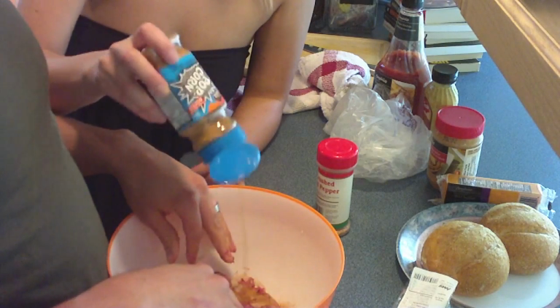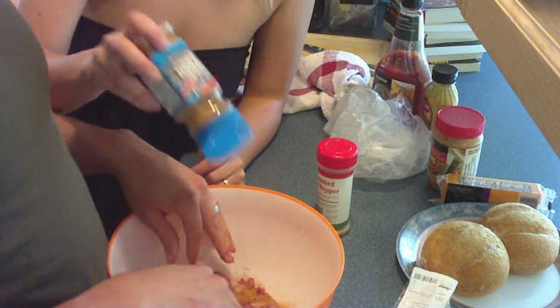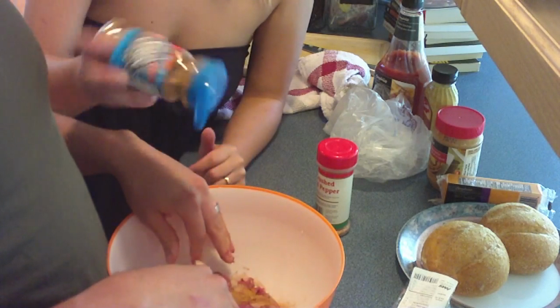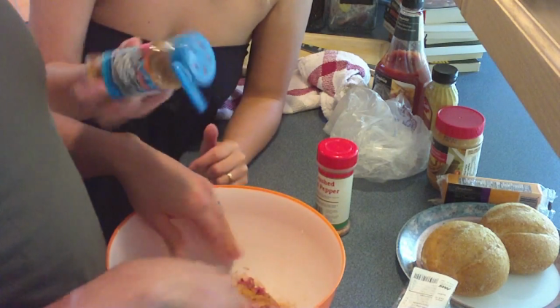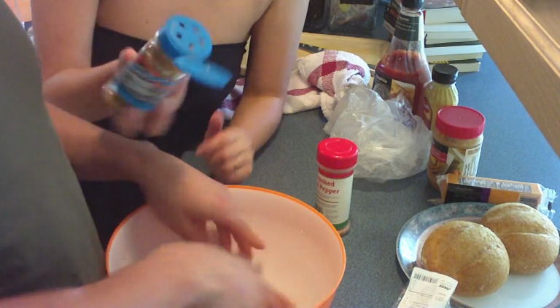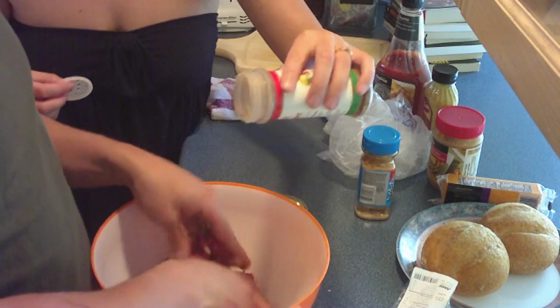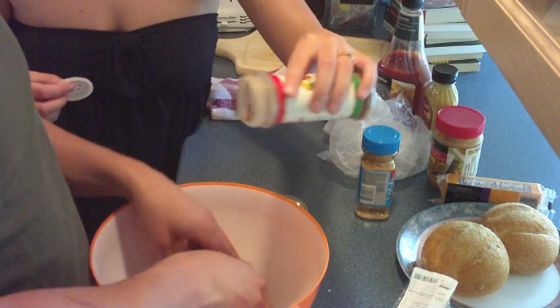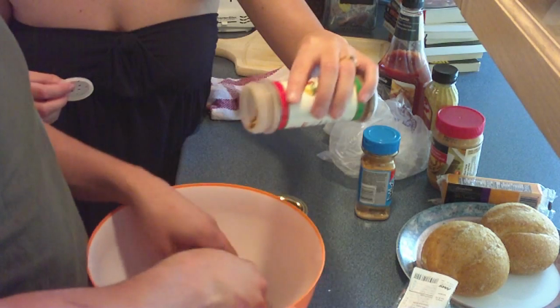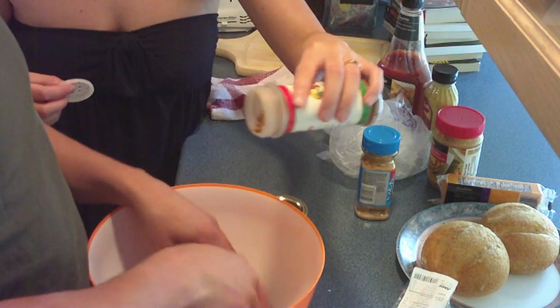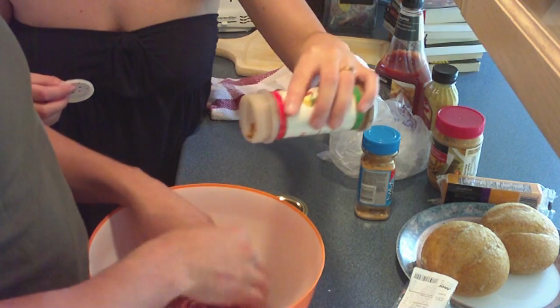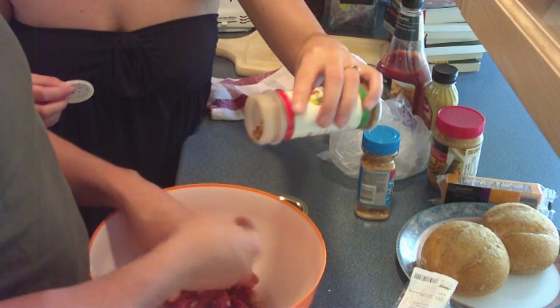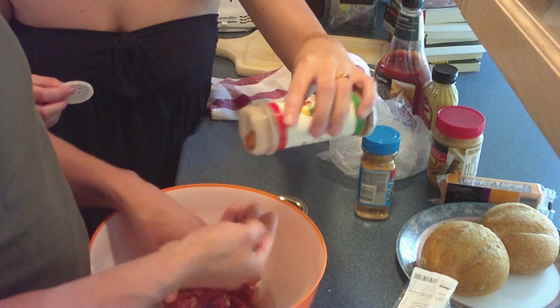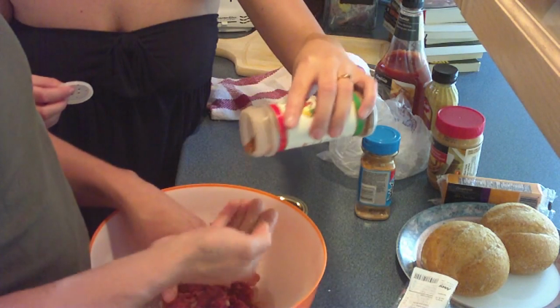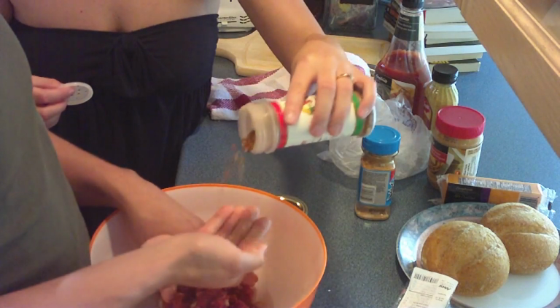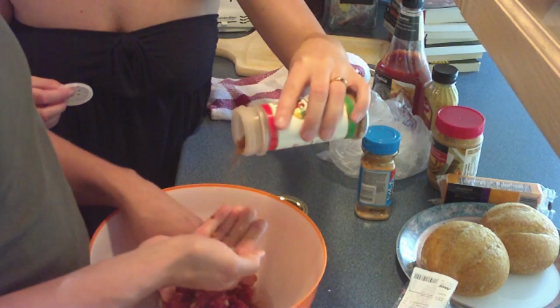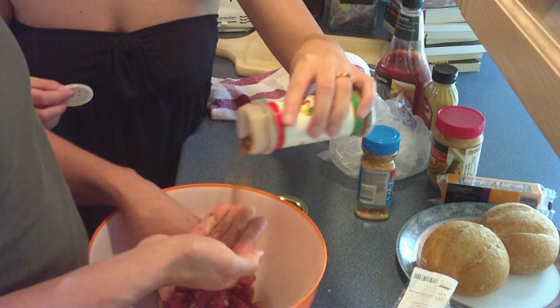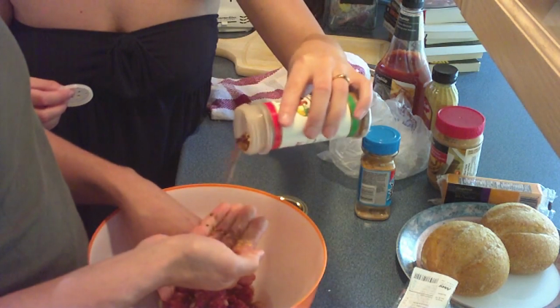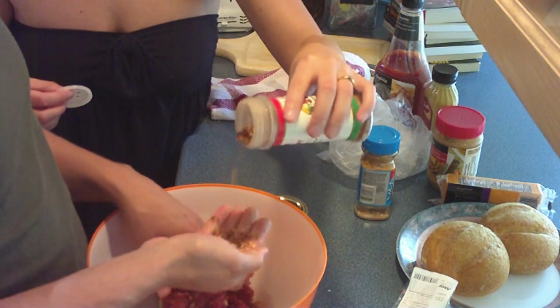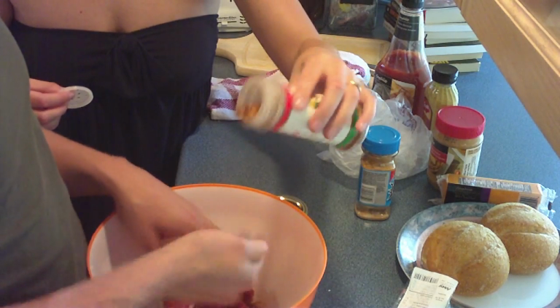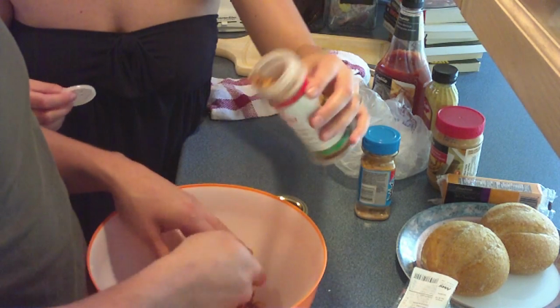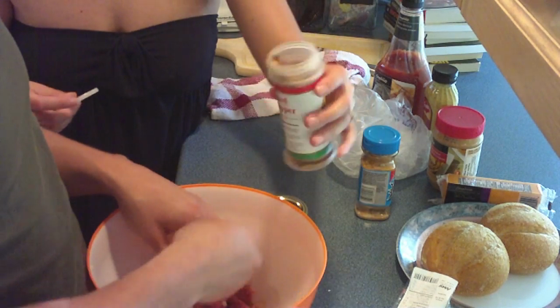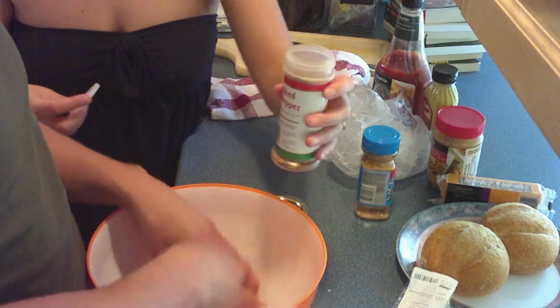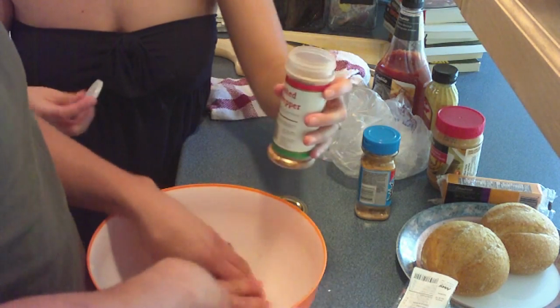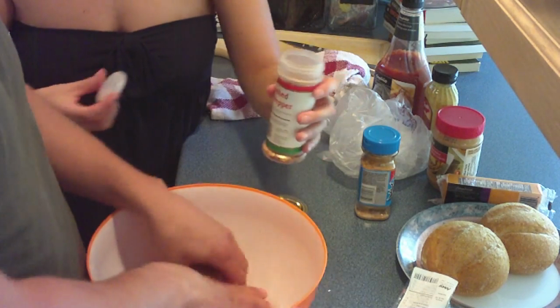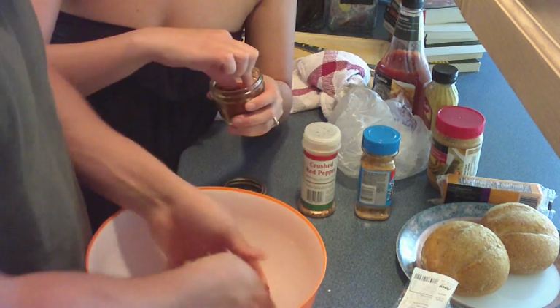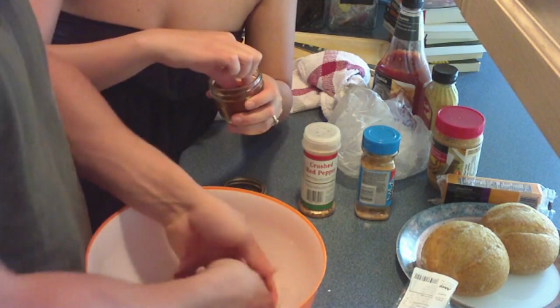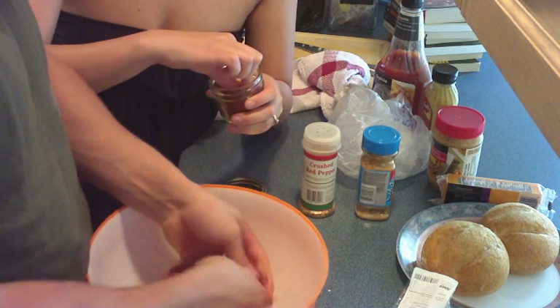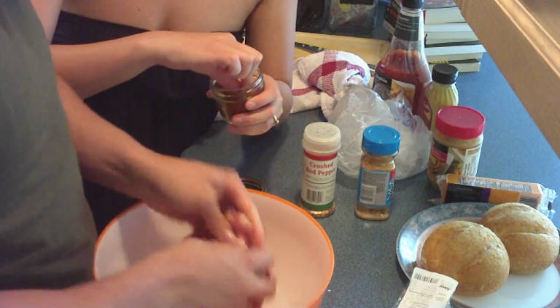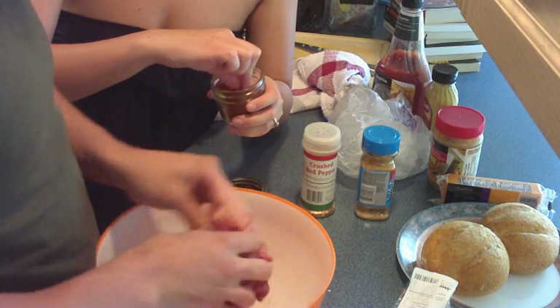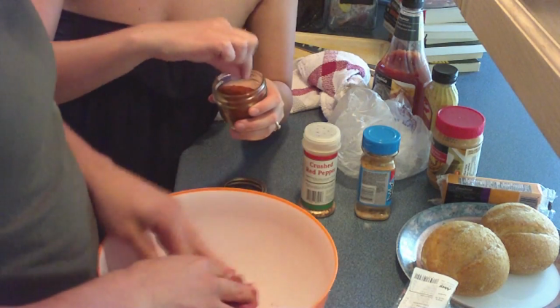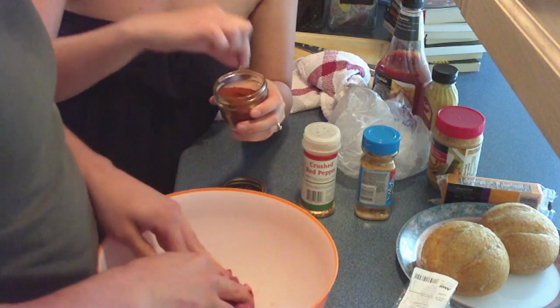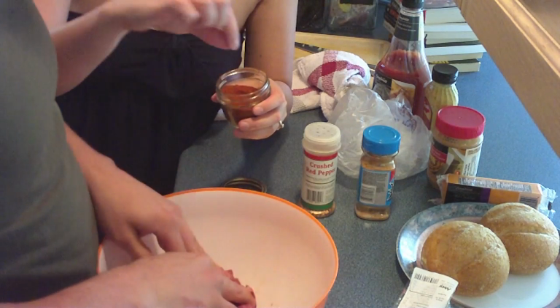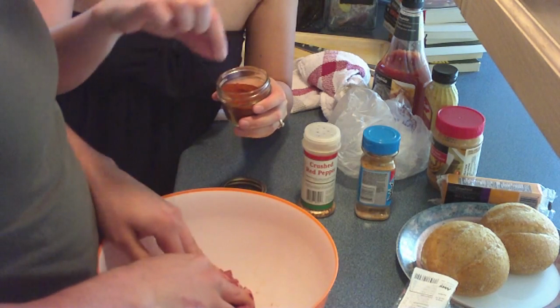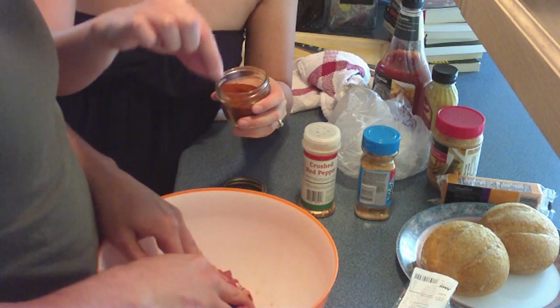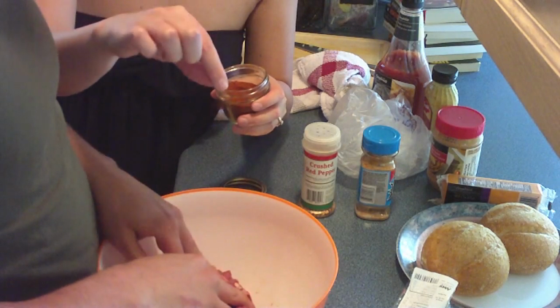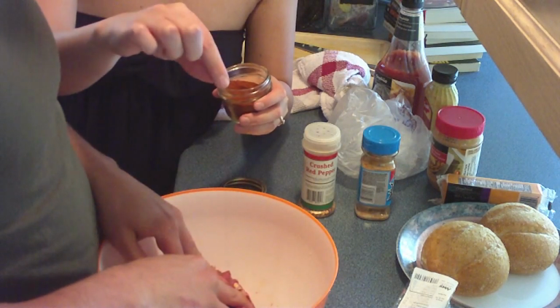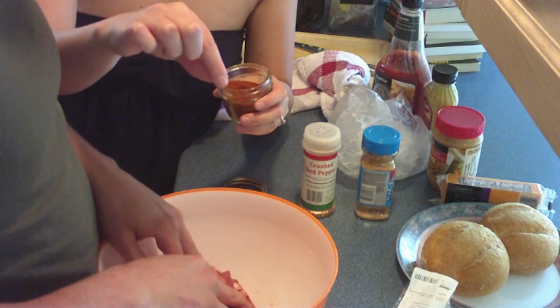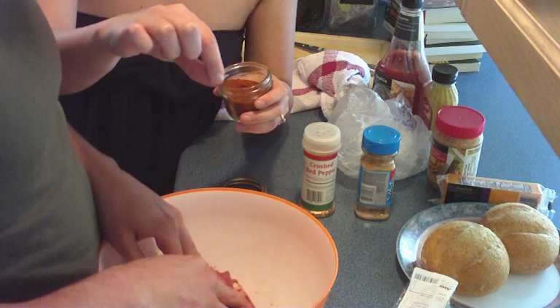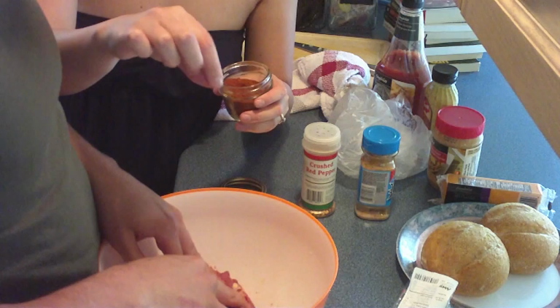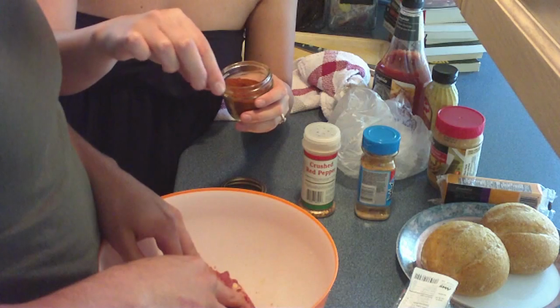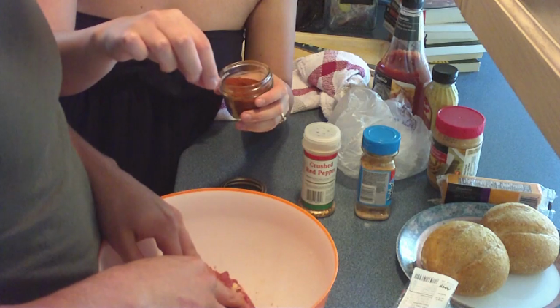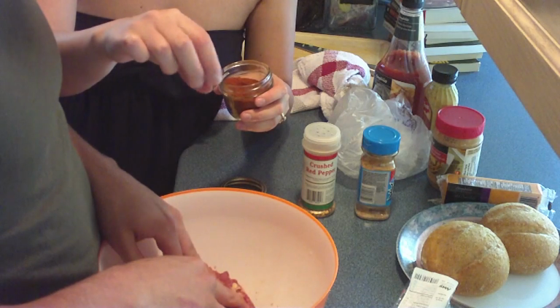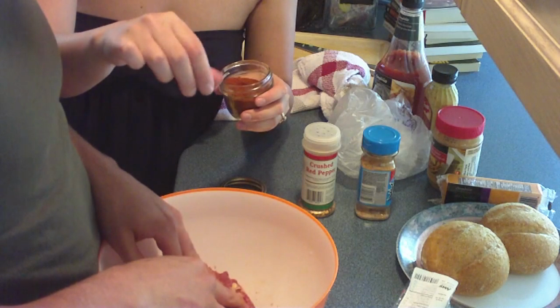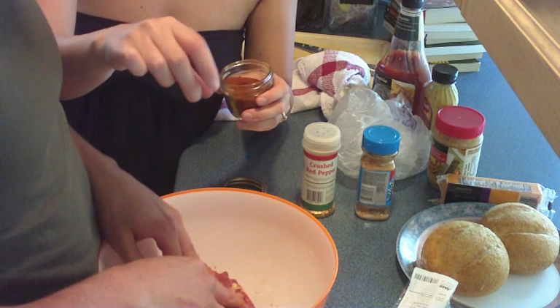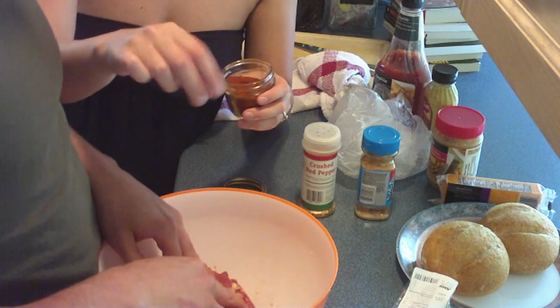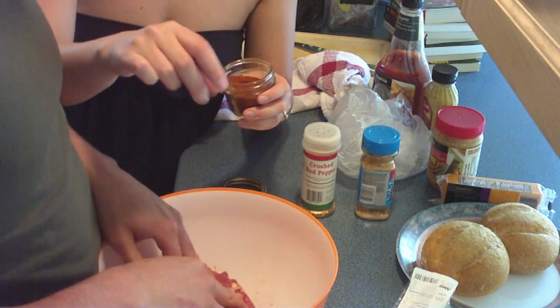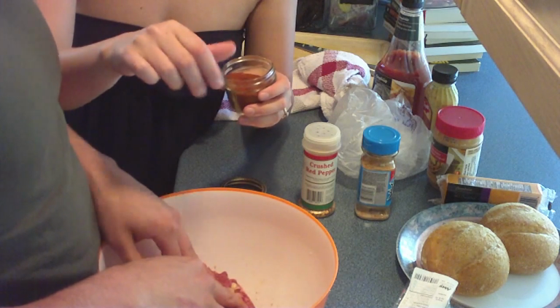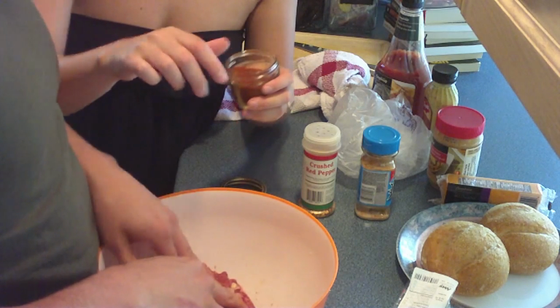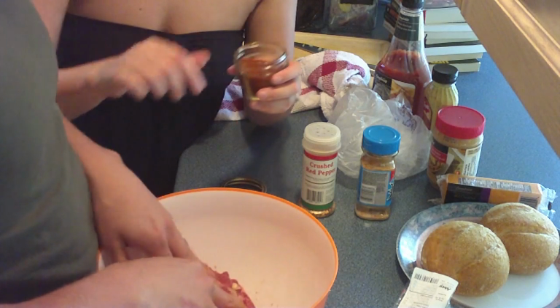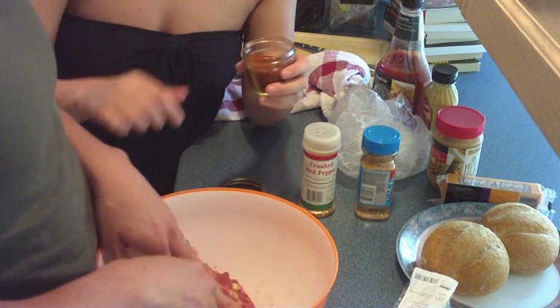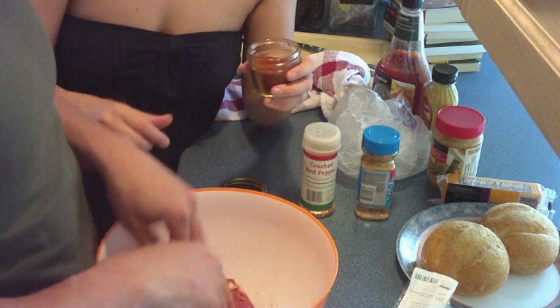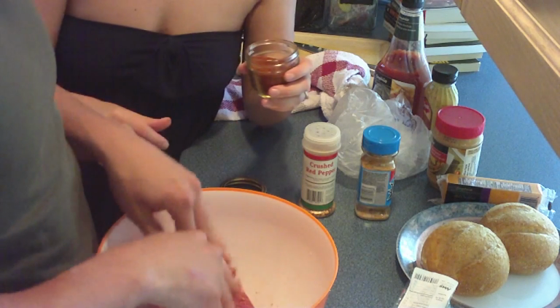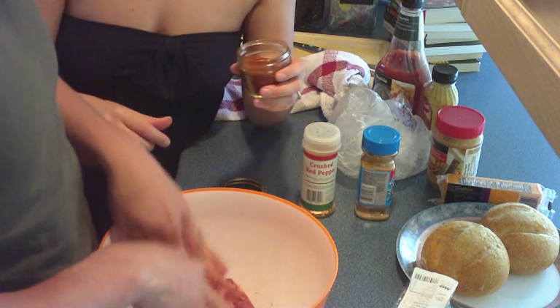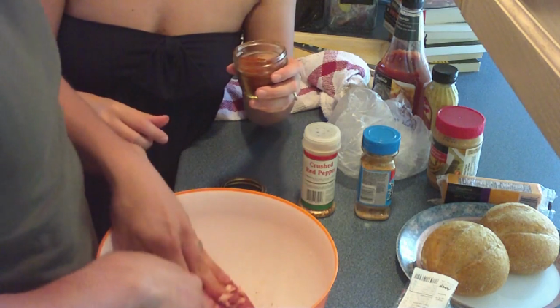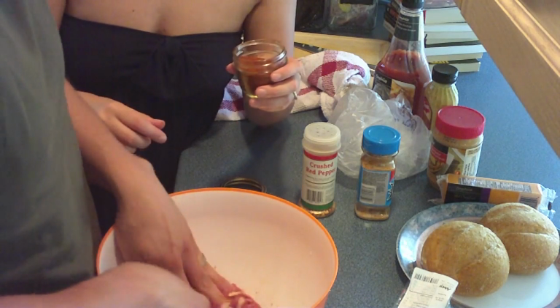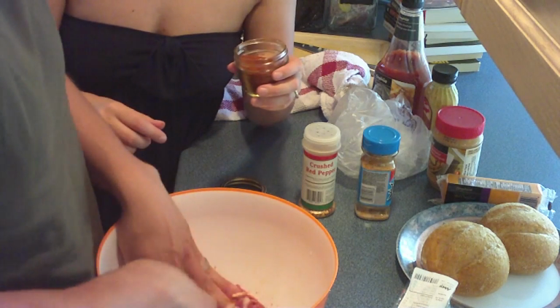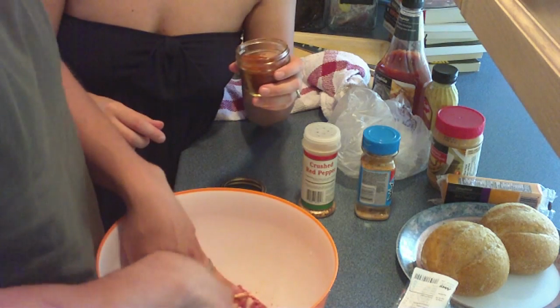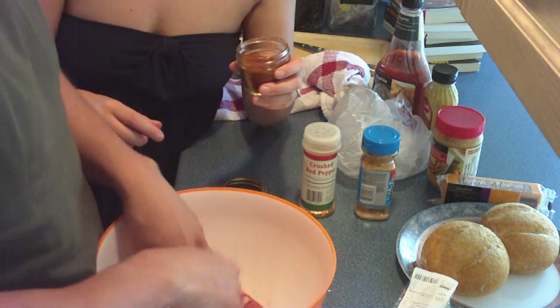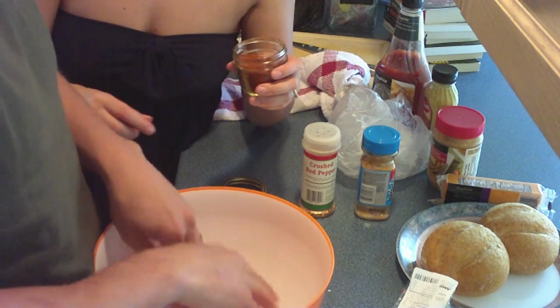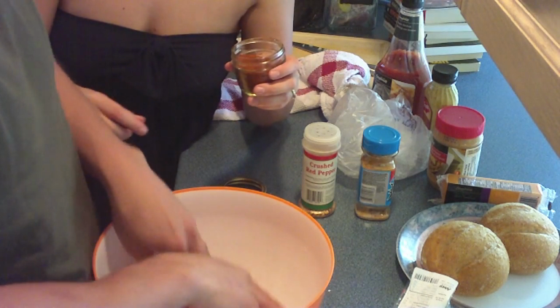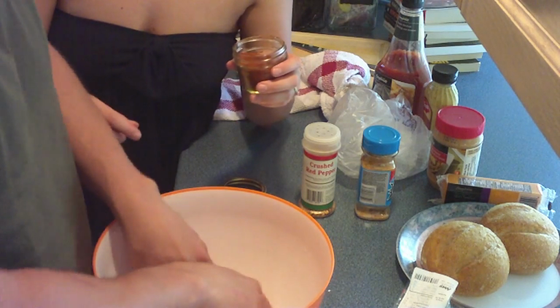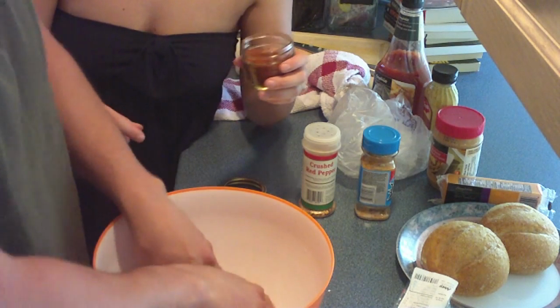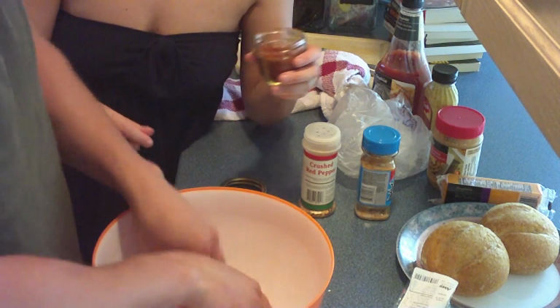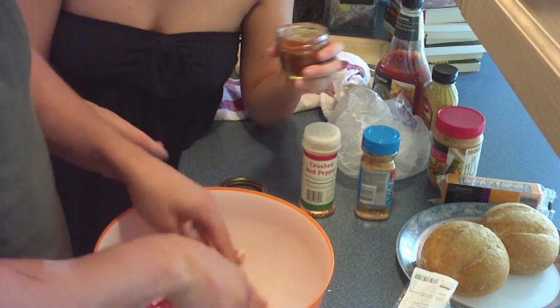Put some popcorn spice. Chili pepper. Nice. Pinch, pinch, pinch of chili powder.